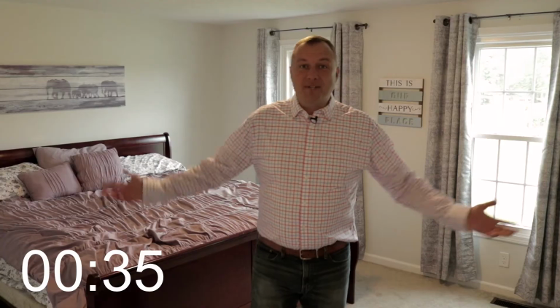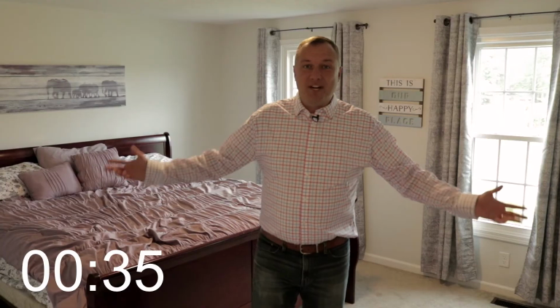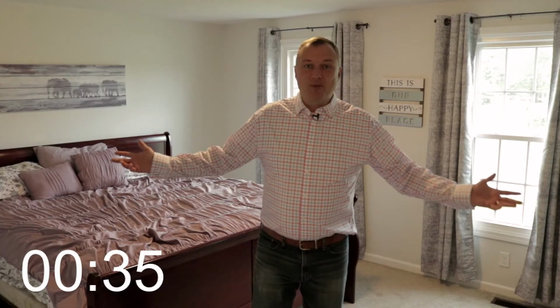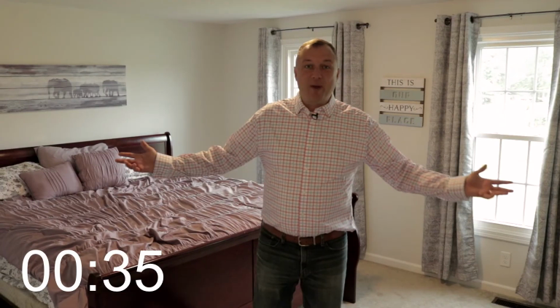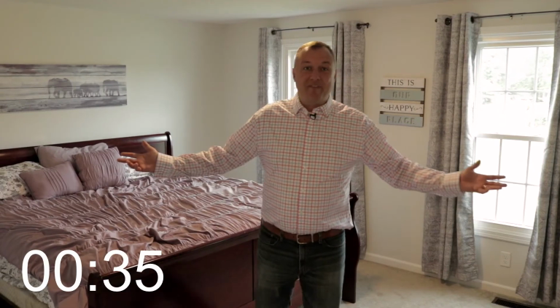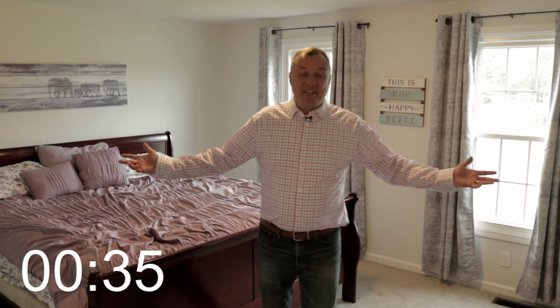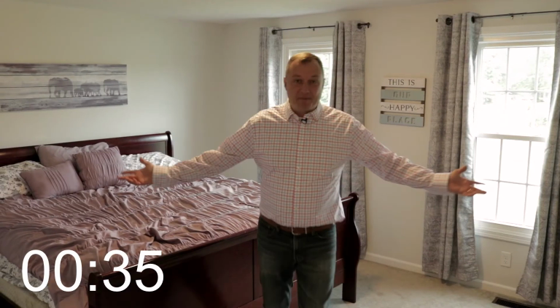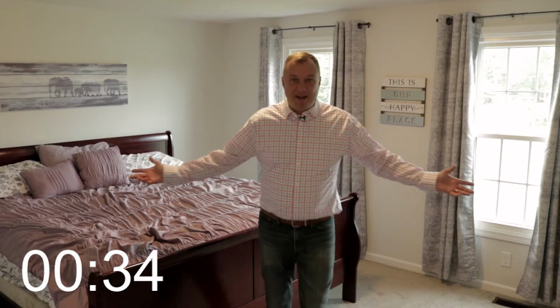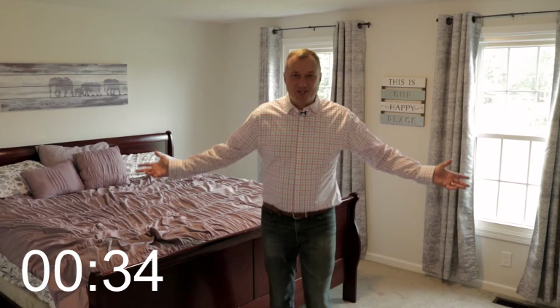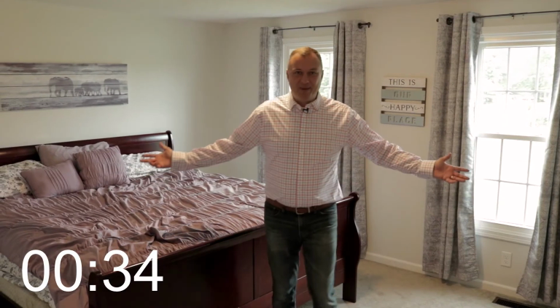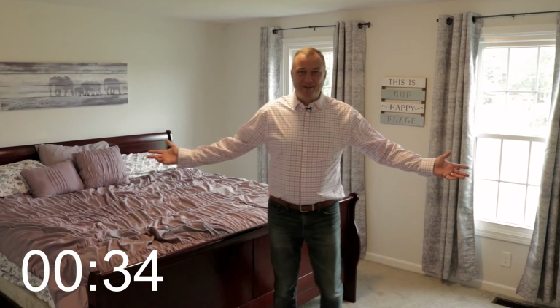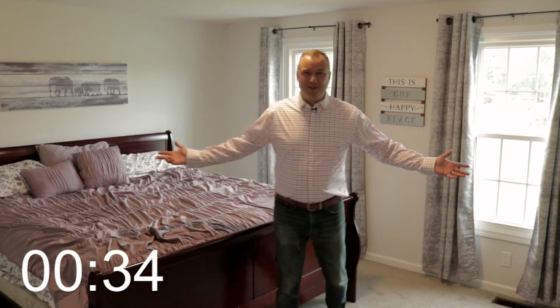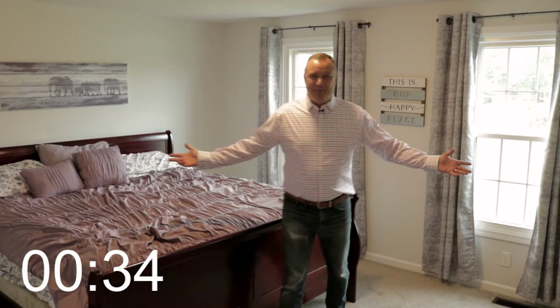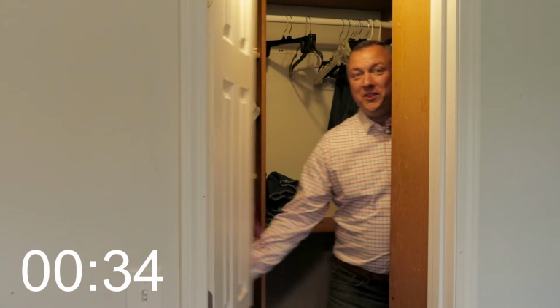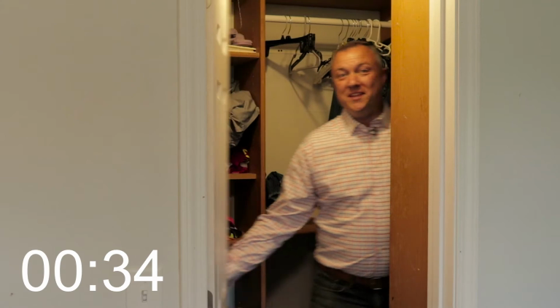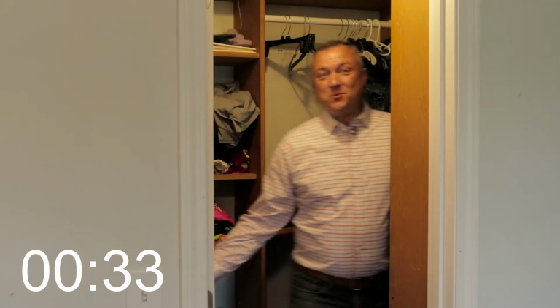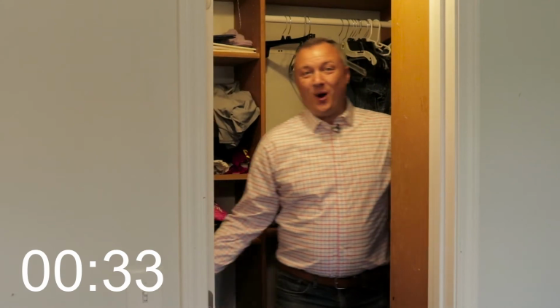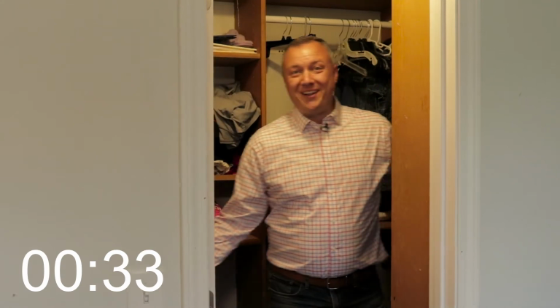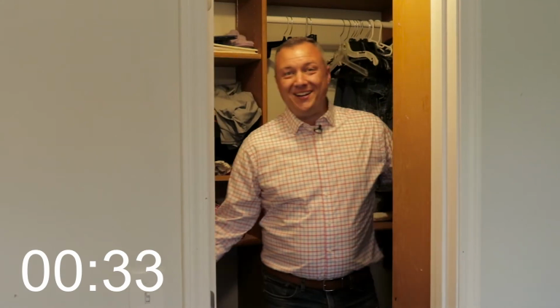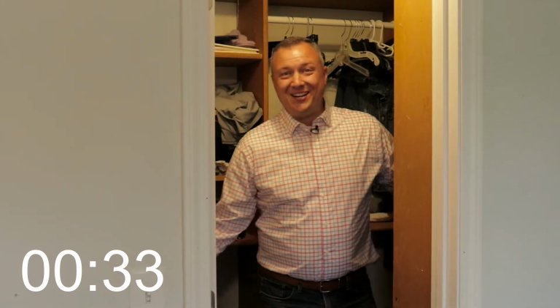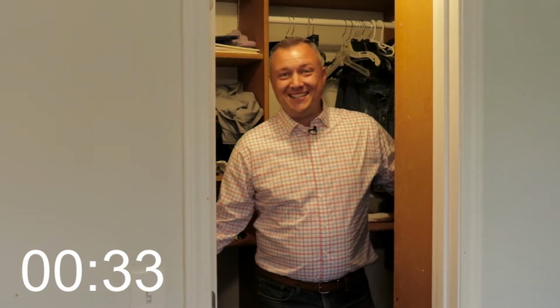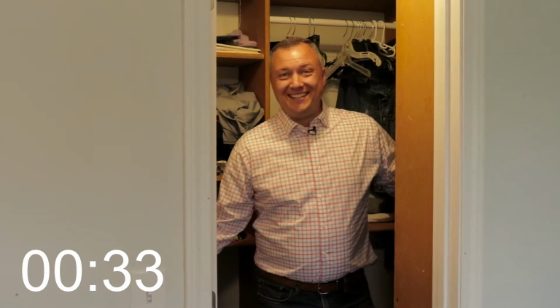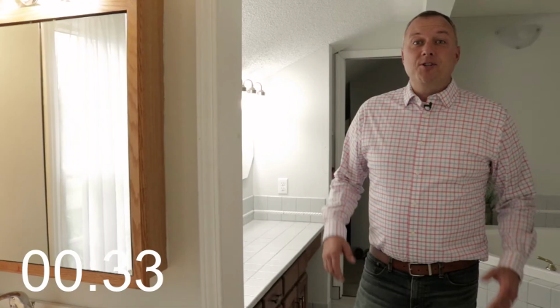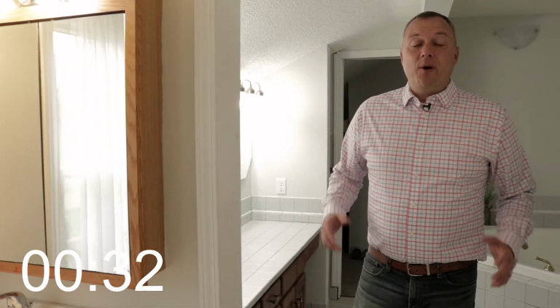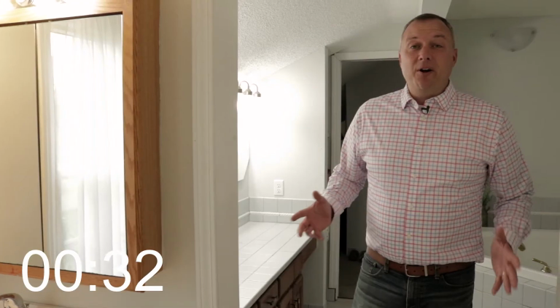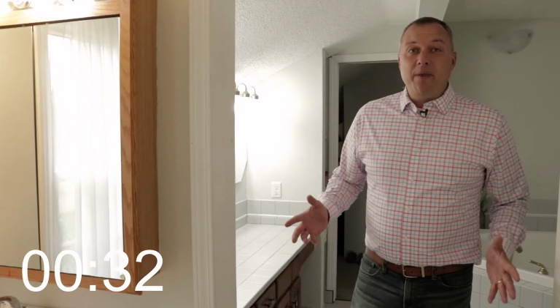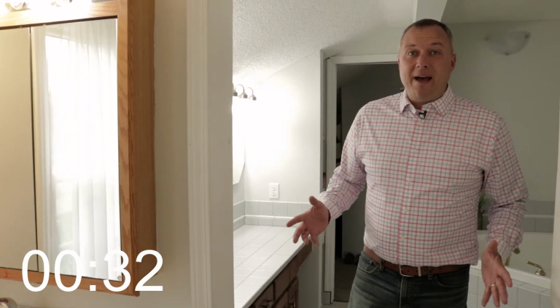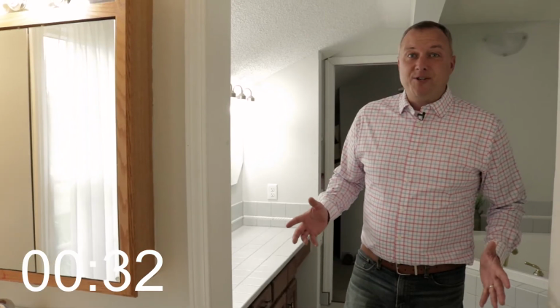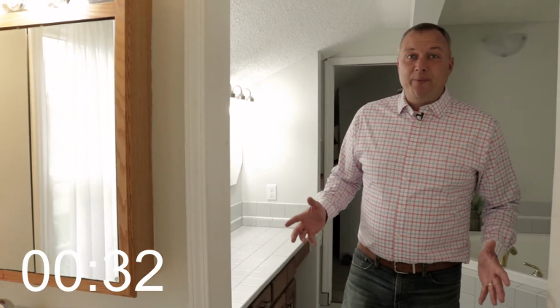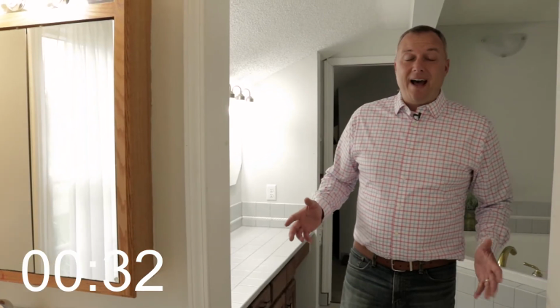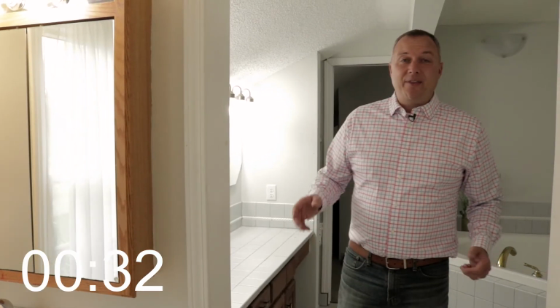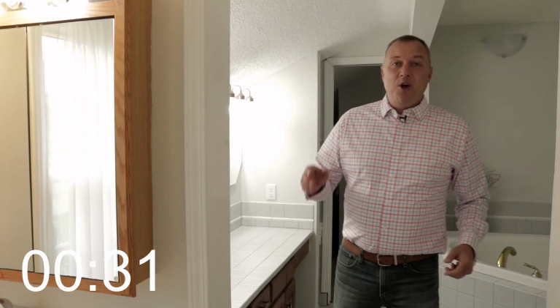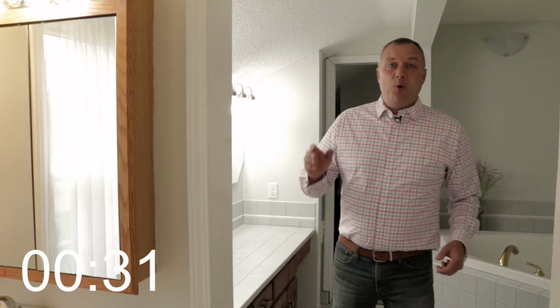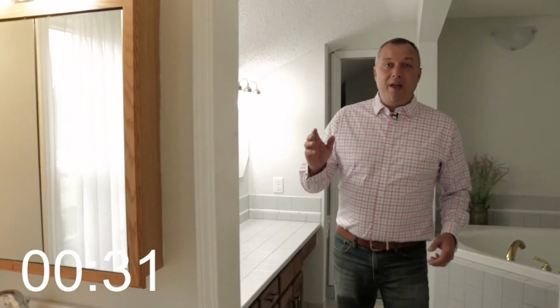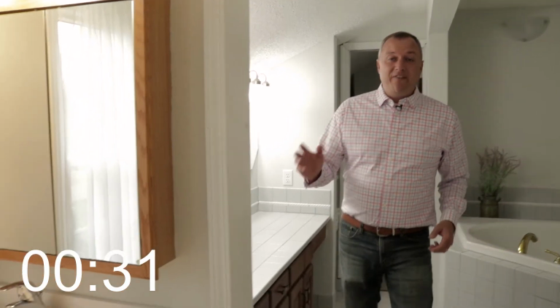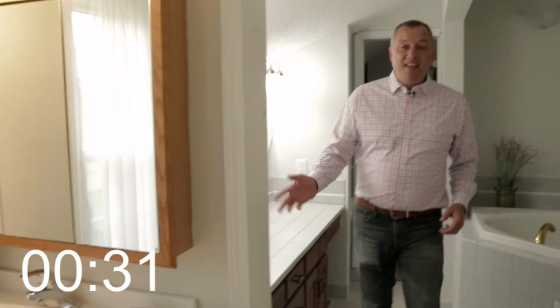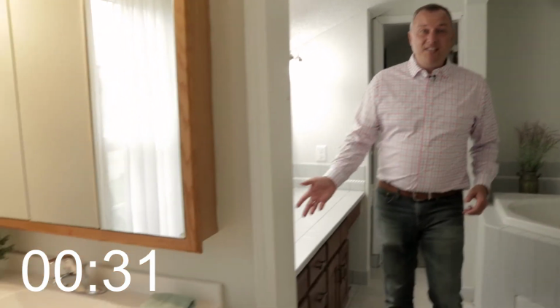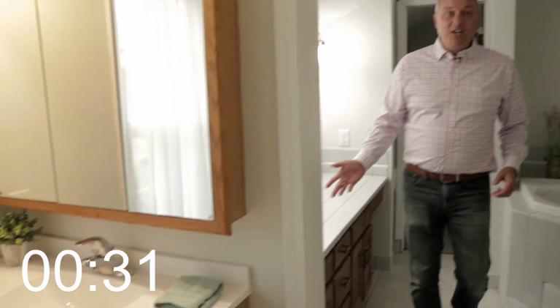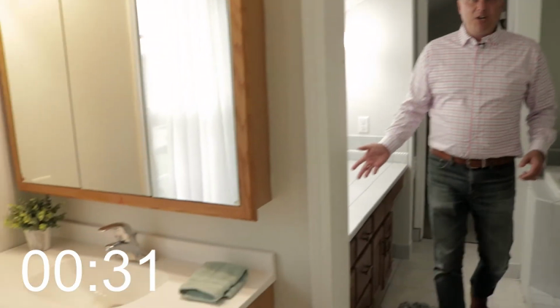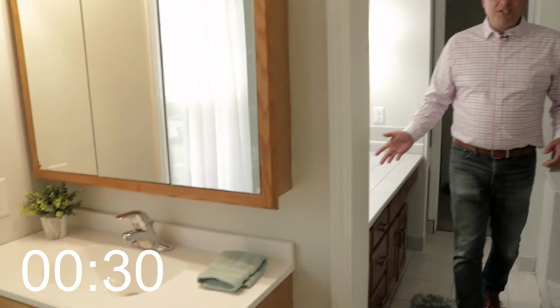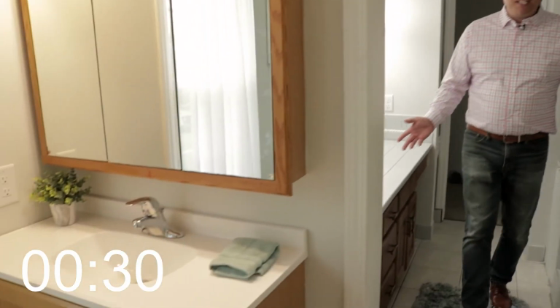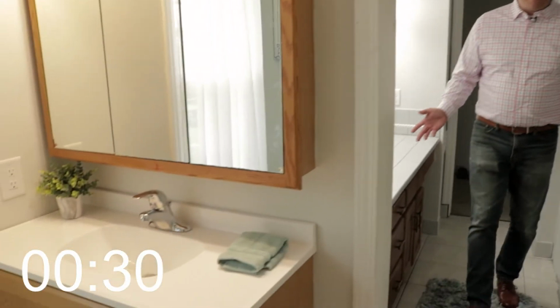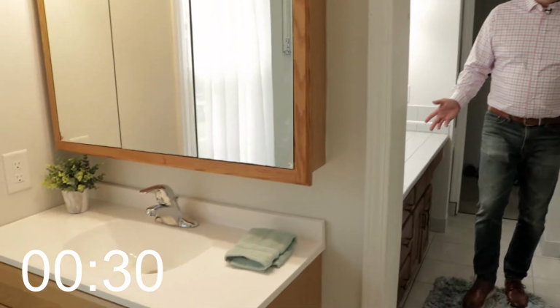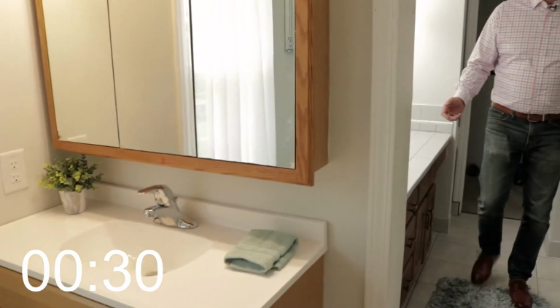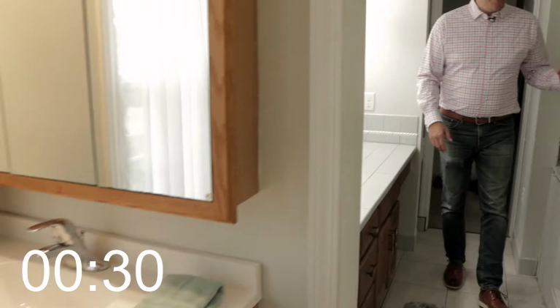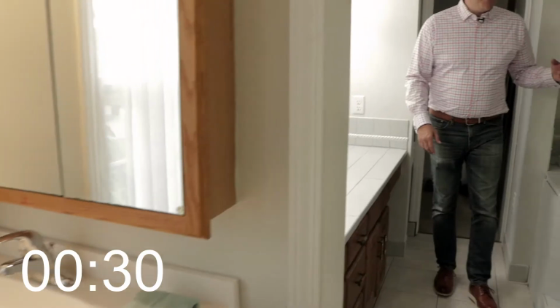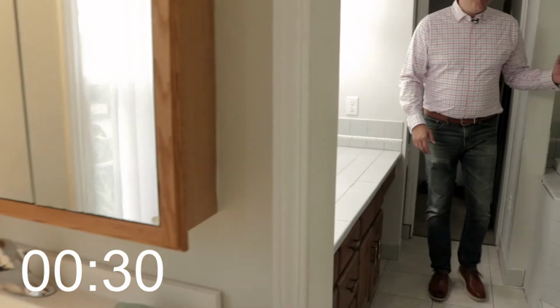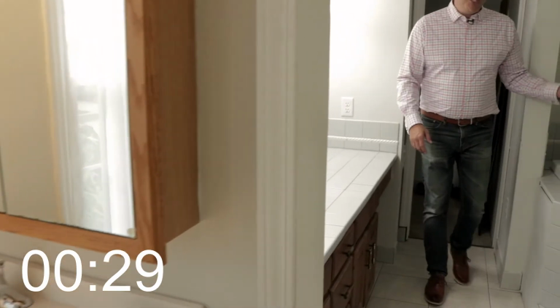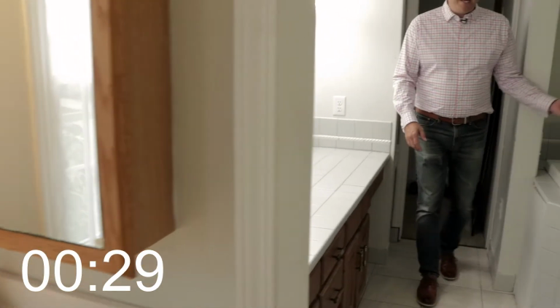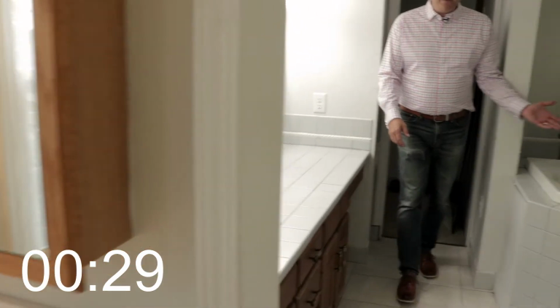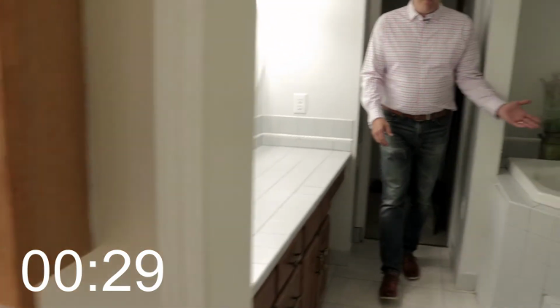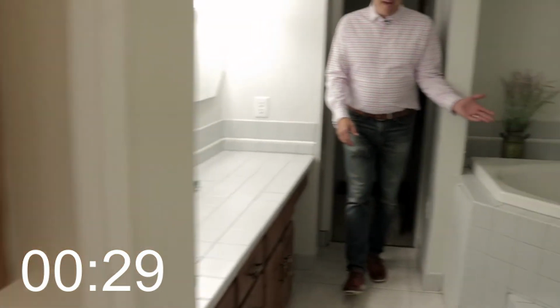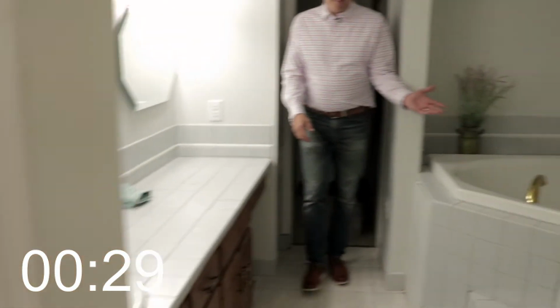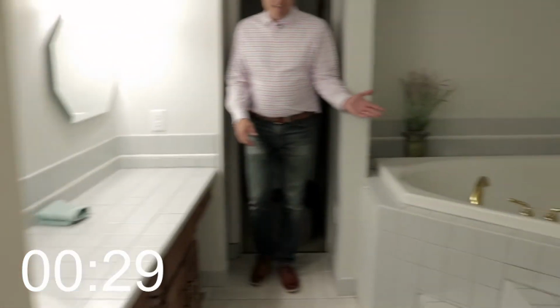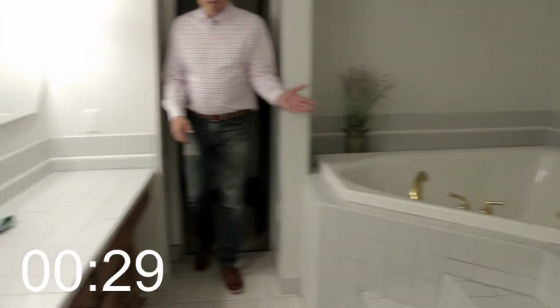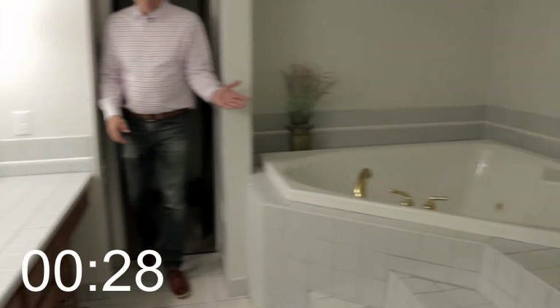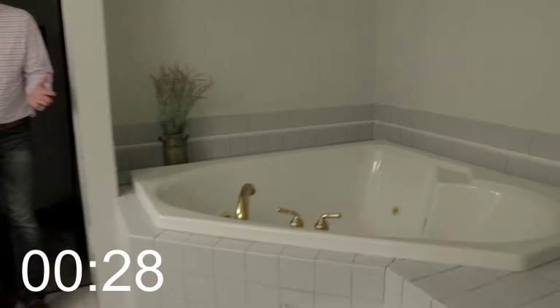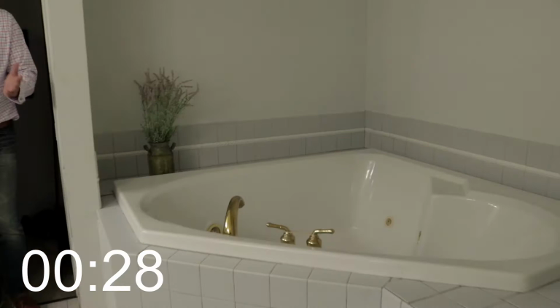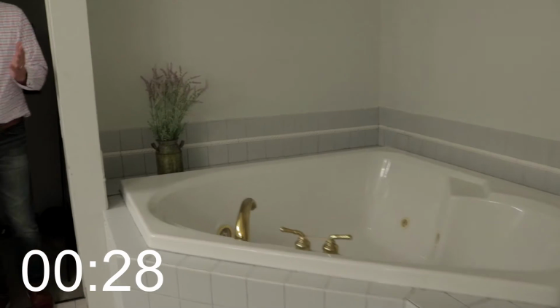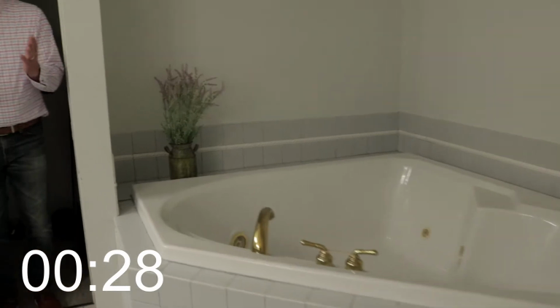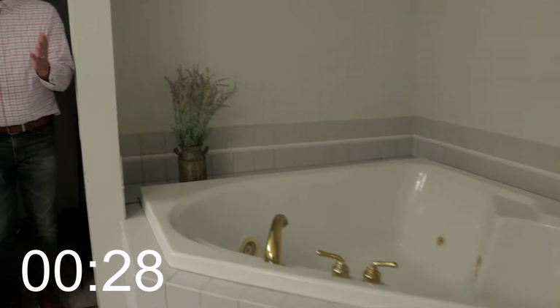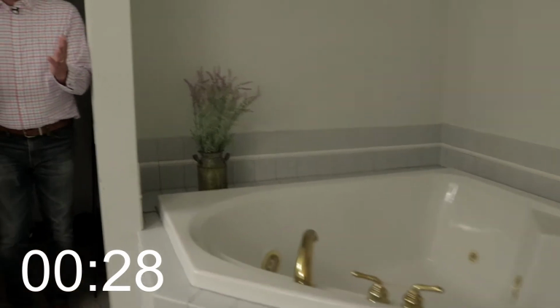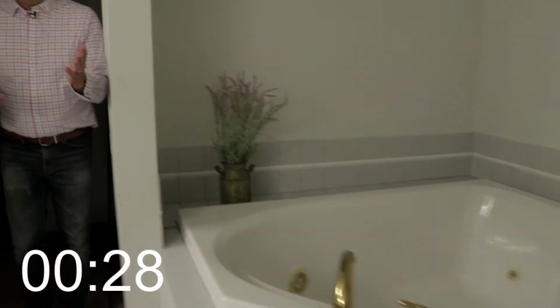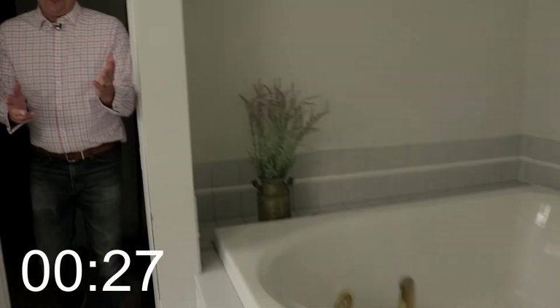Upstairs, we have this master bedroom with a walk-in closet. Here in the master bath, we have his and her sinks, a jetted bathtub, and check this out.